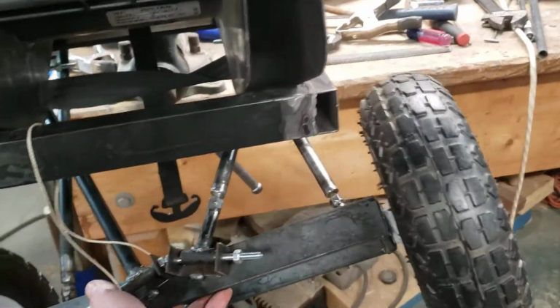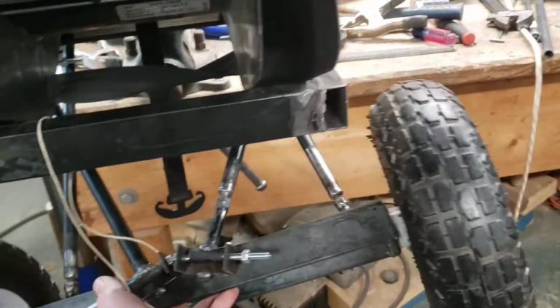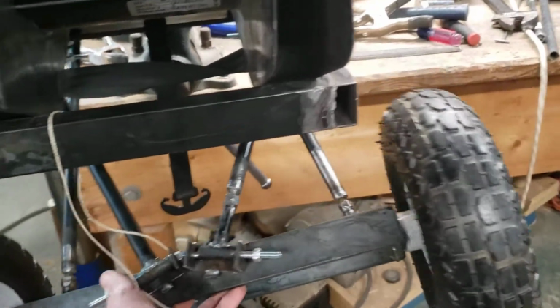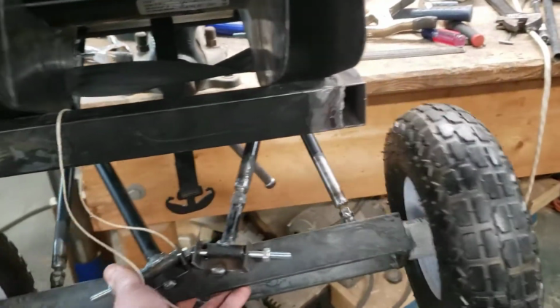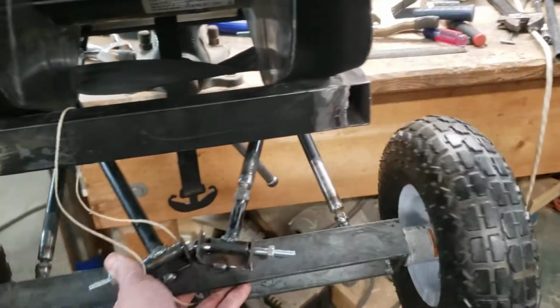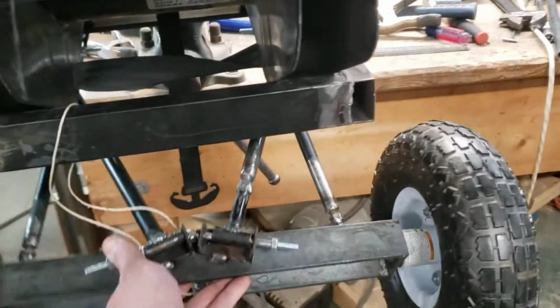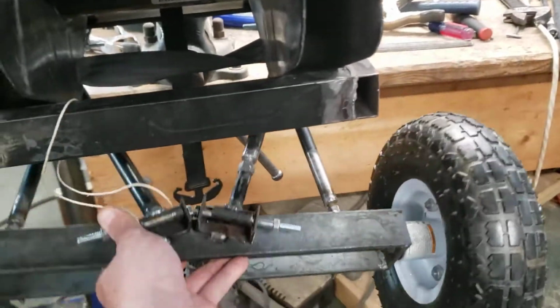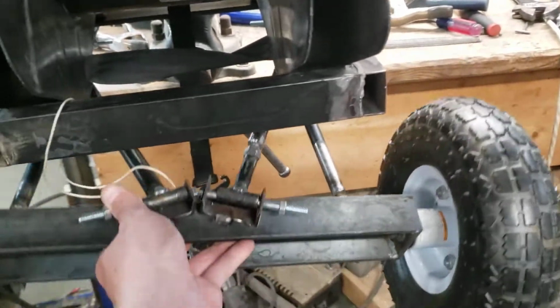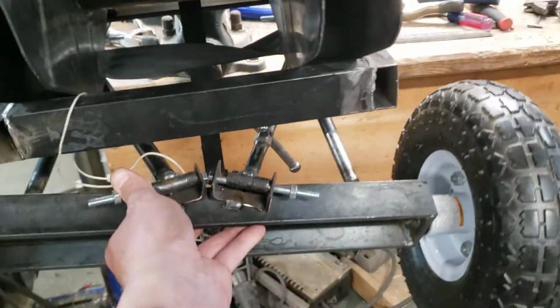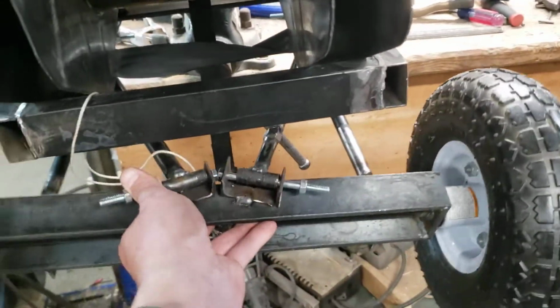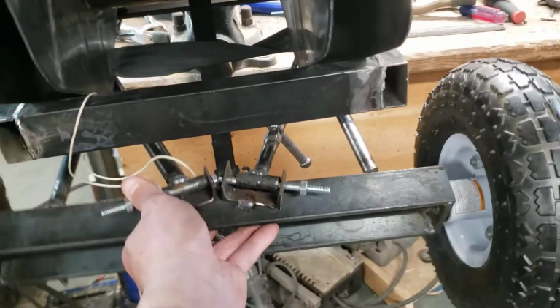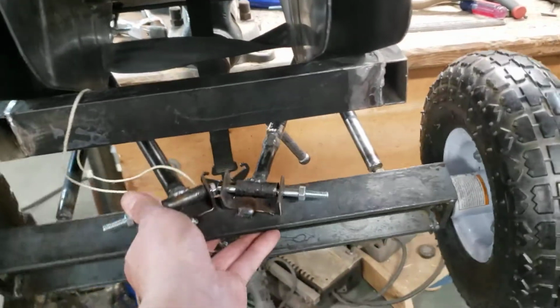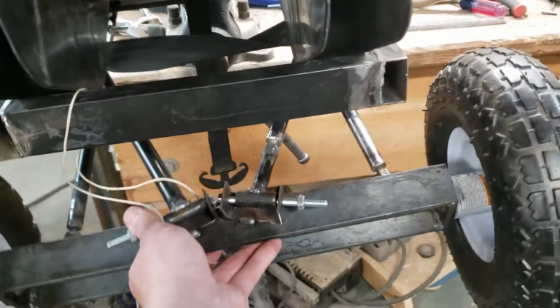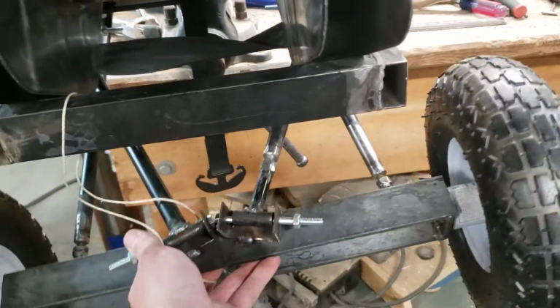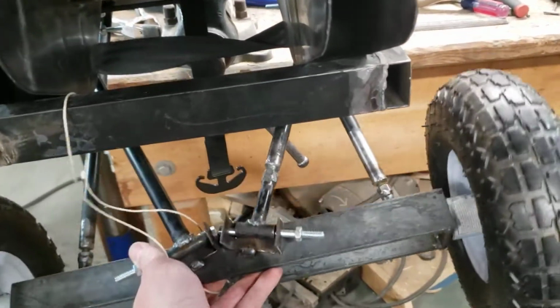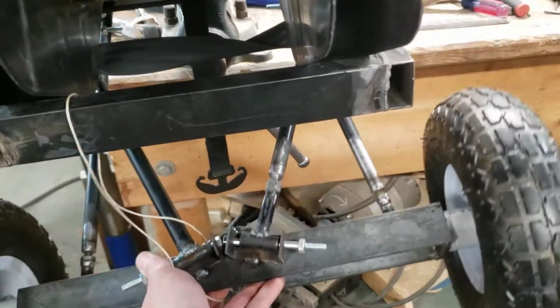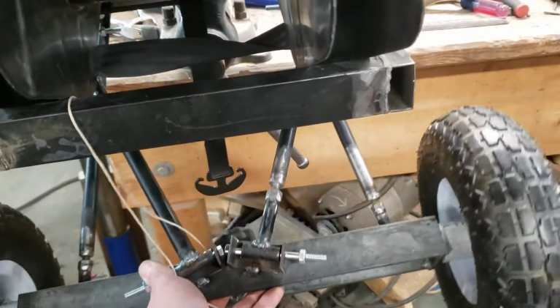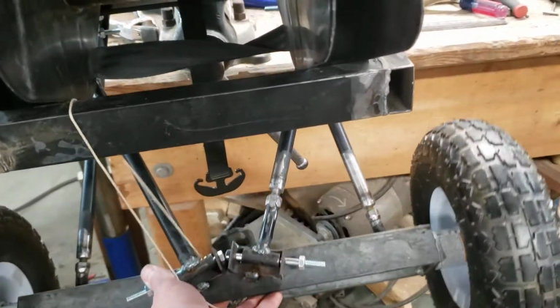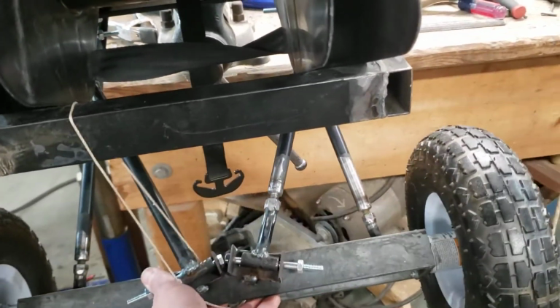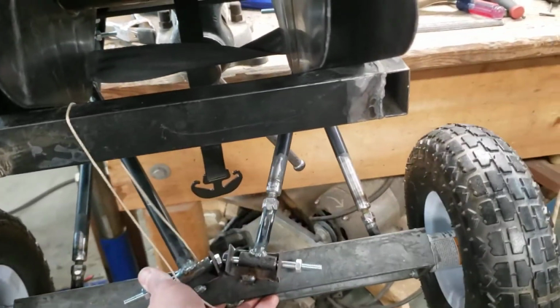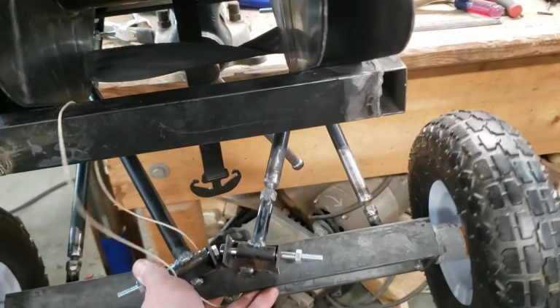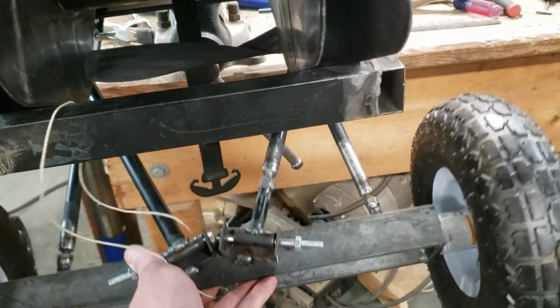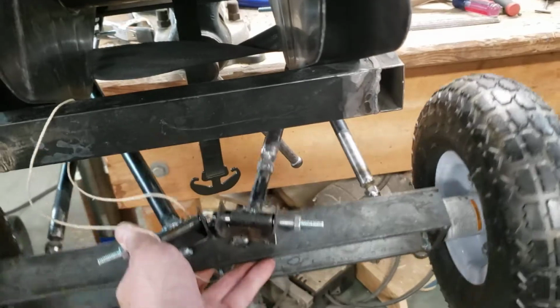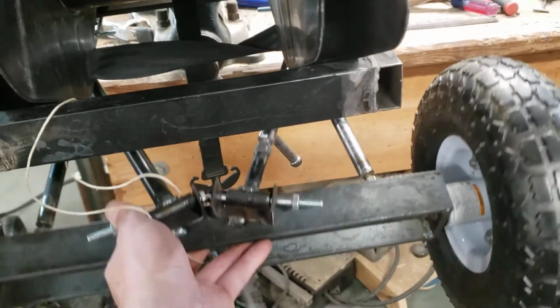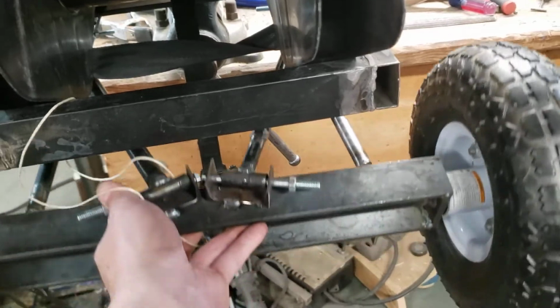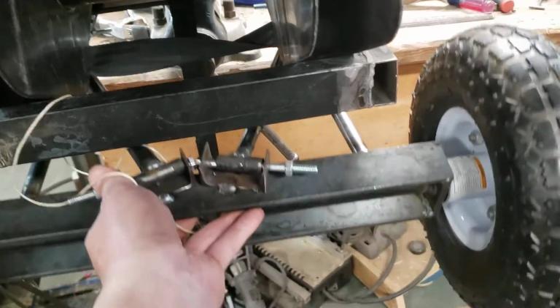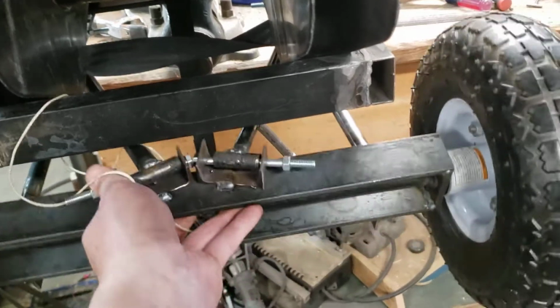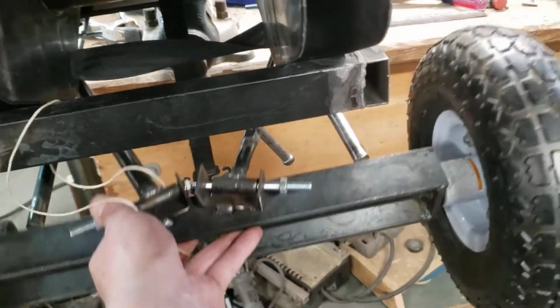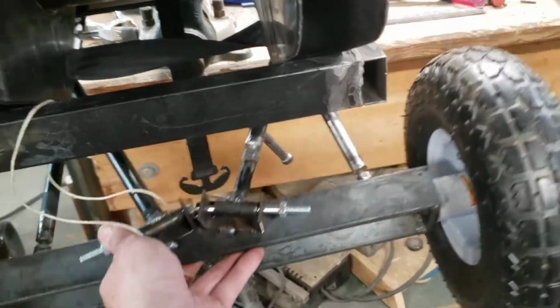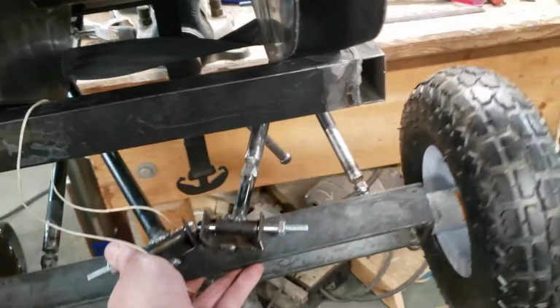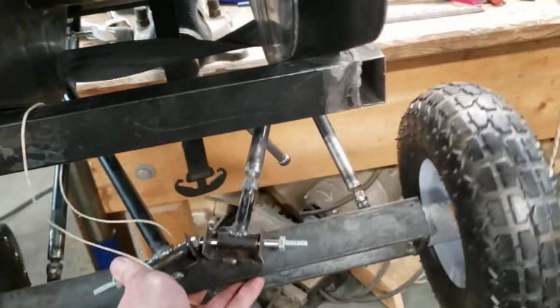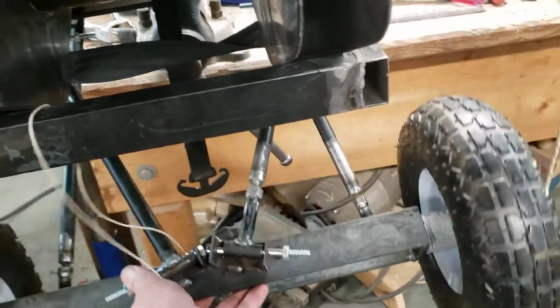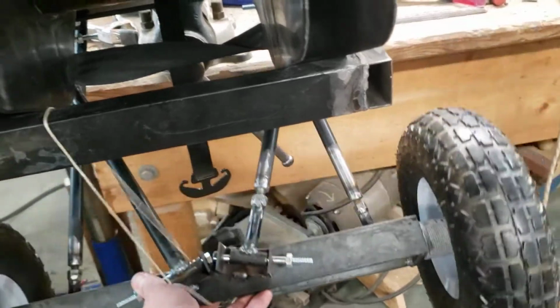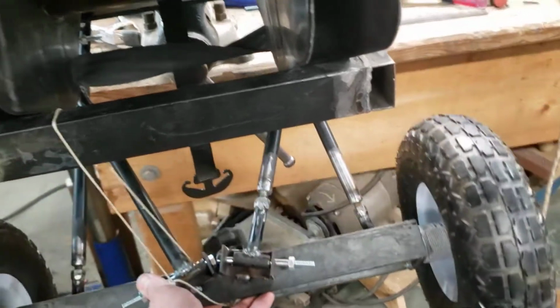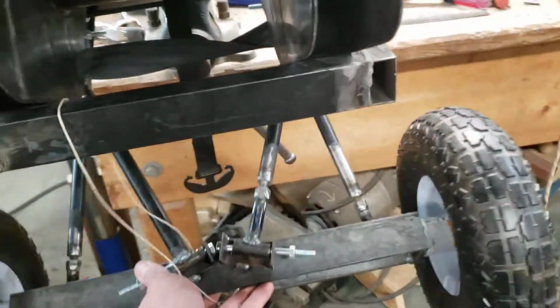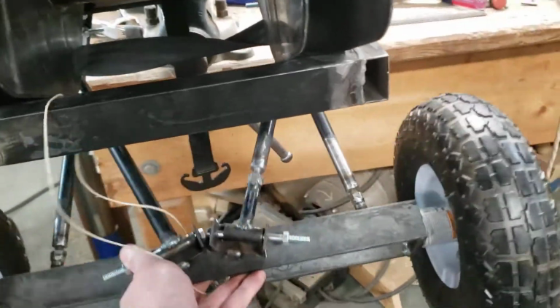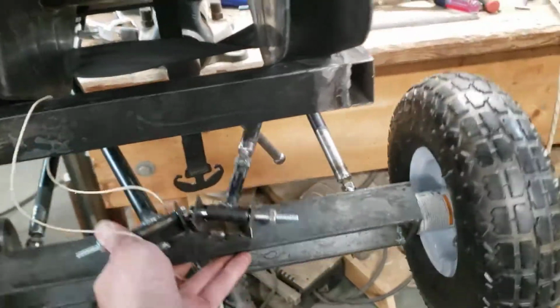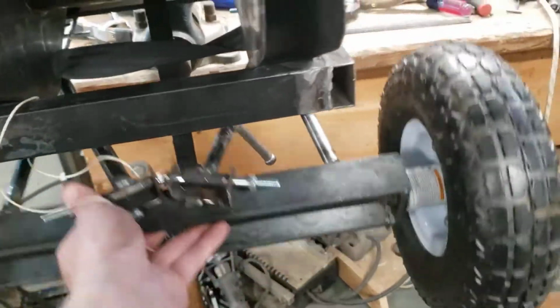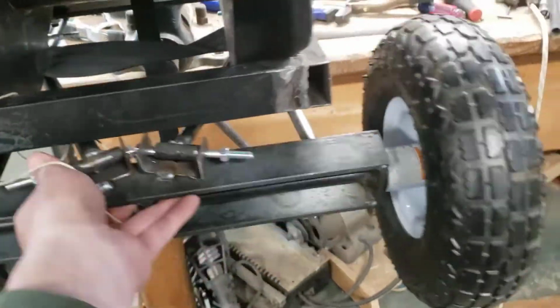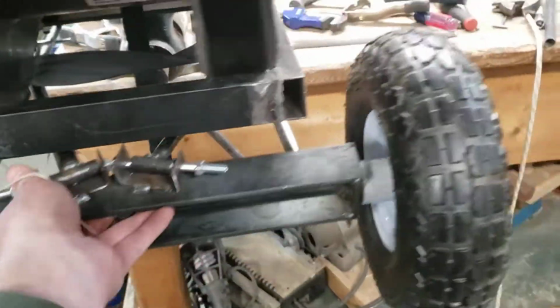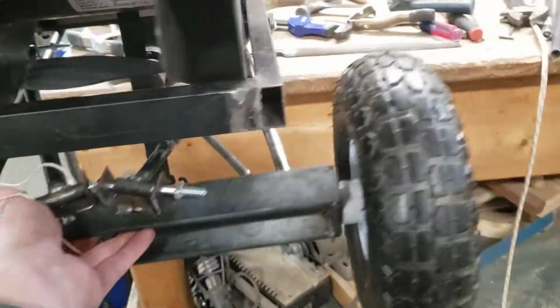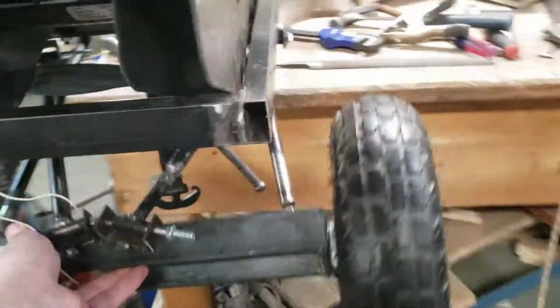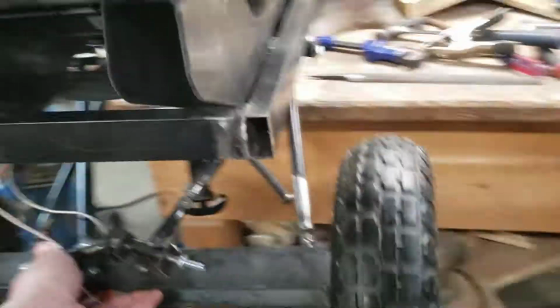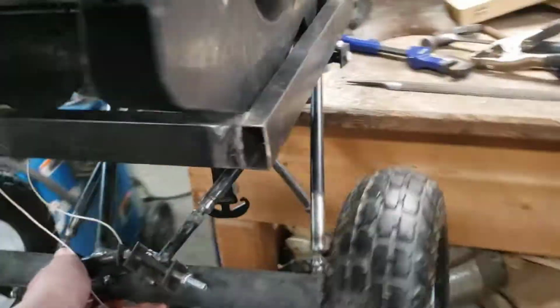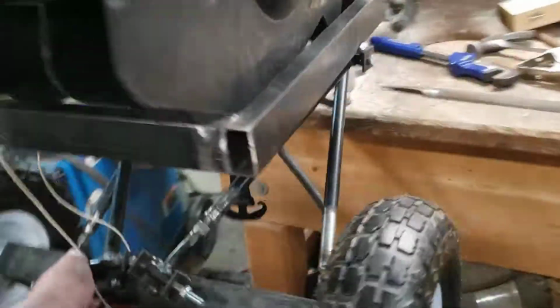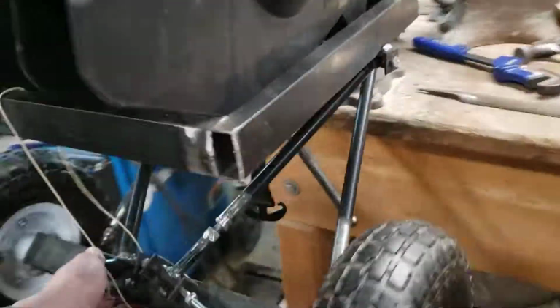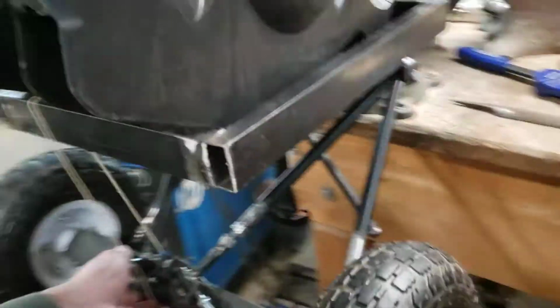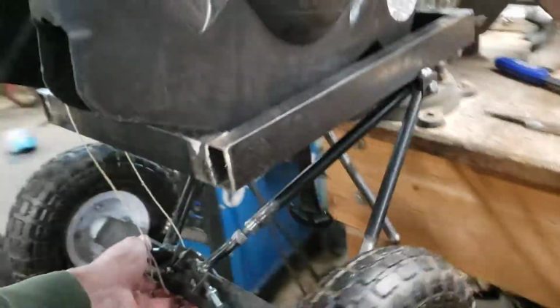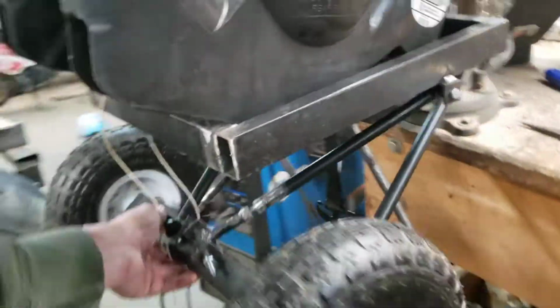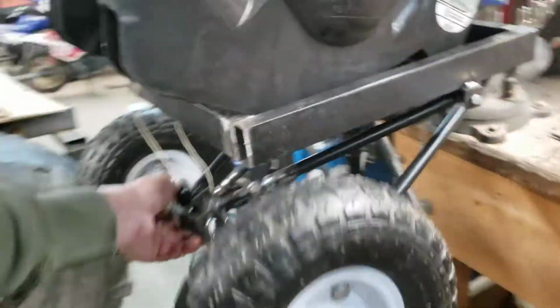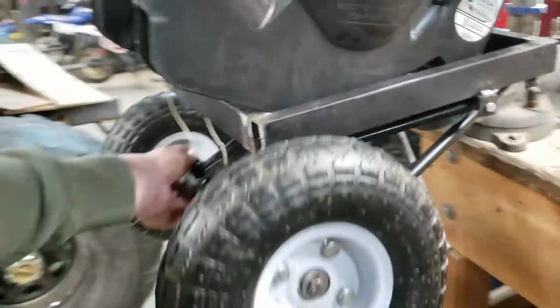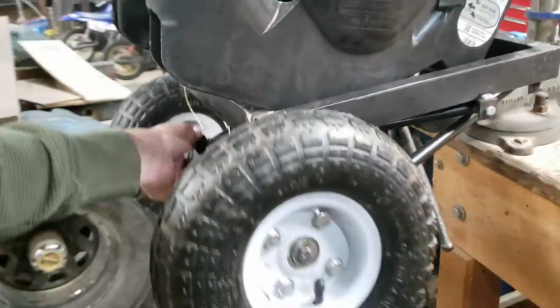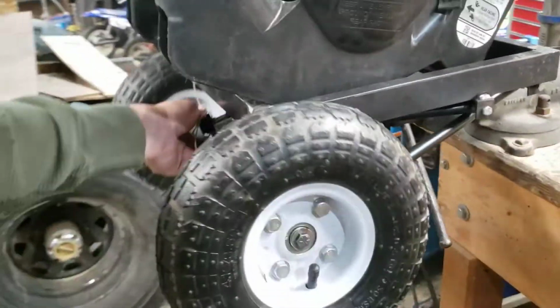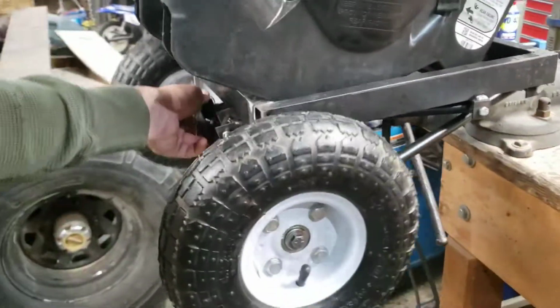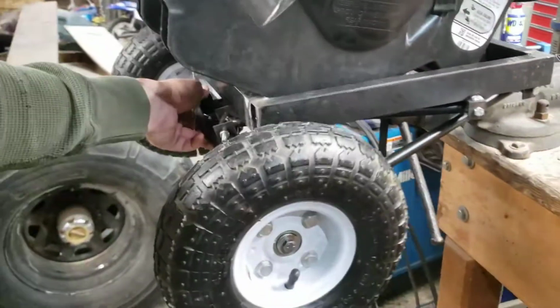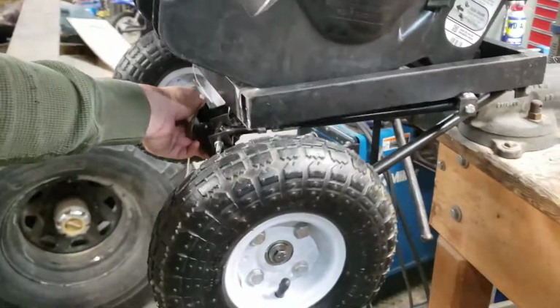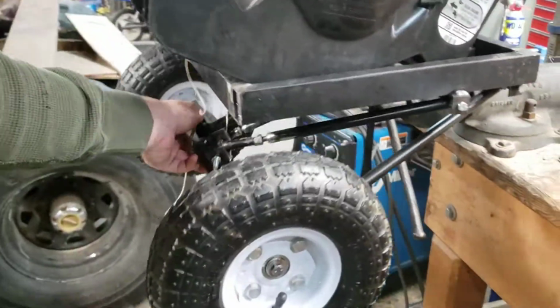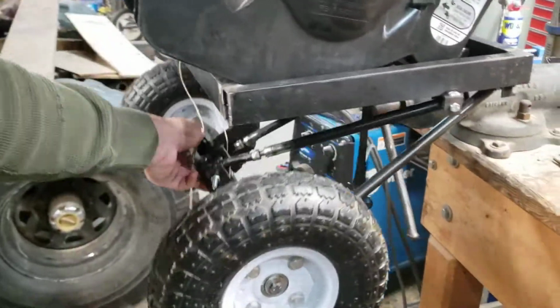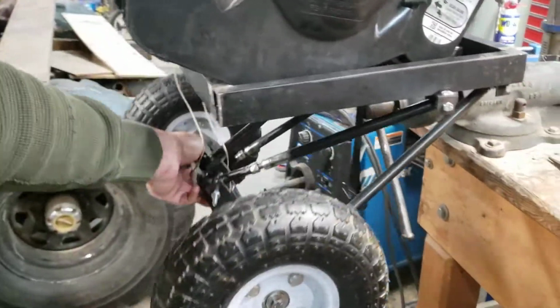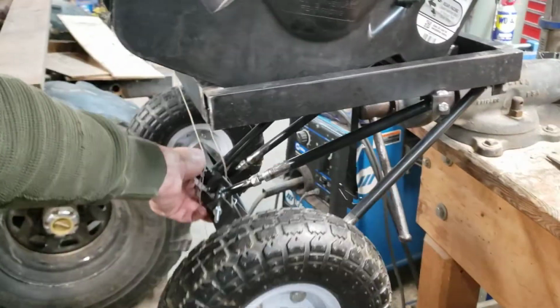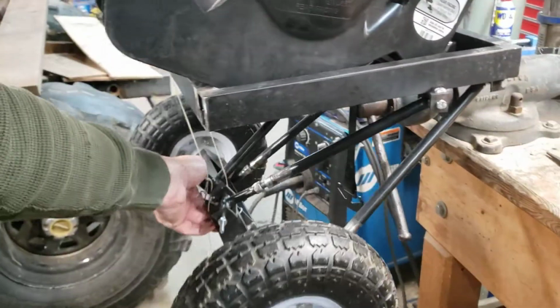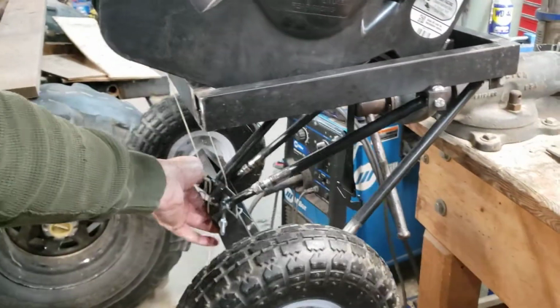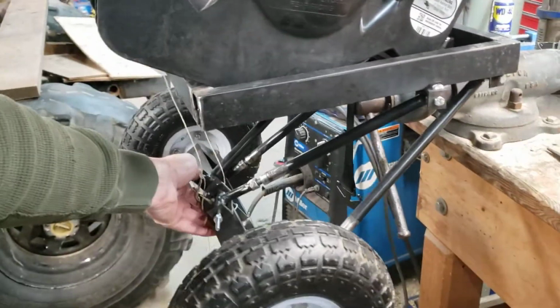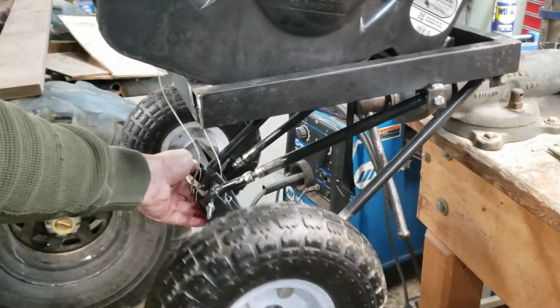Now it's time to get some springs and show what this baby can do.